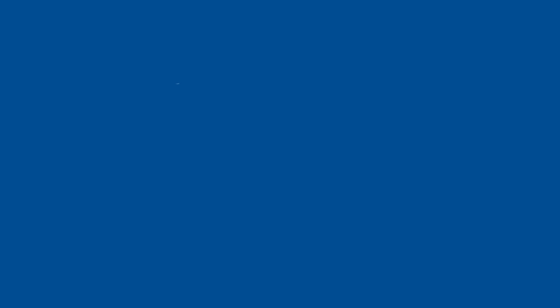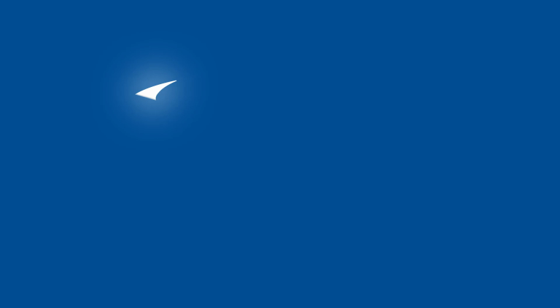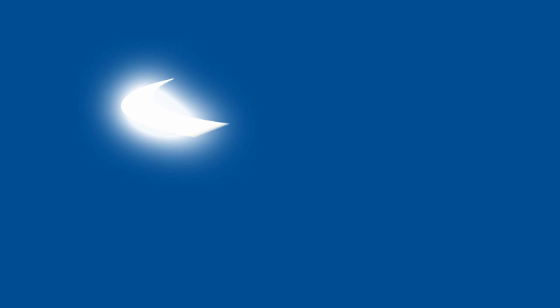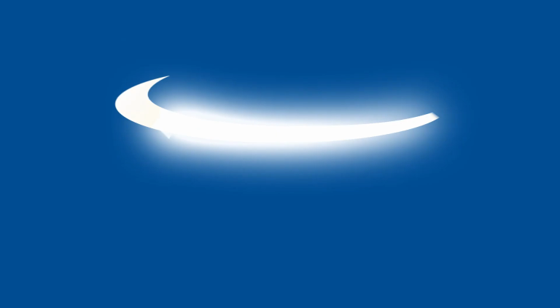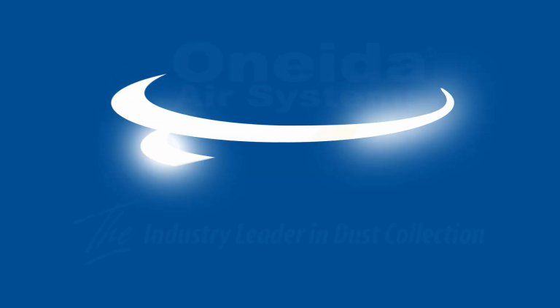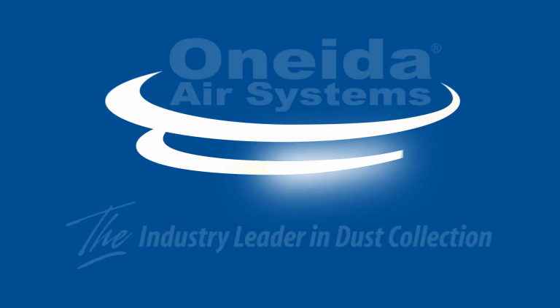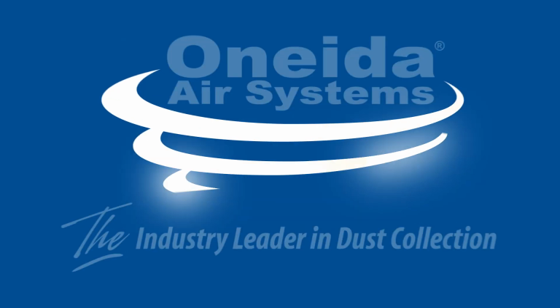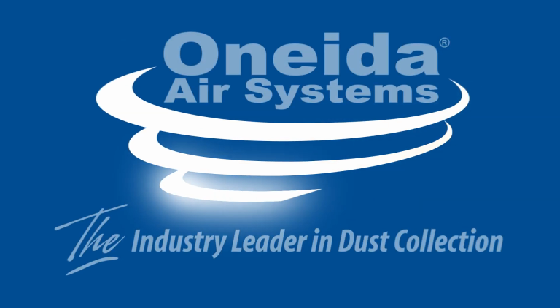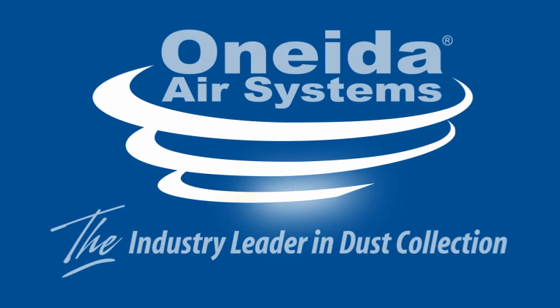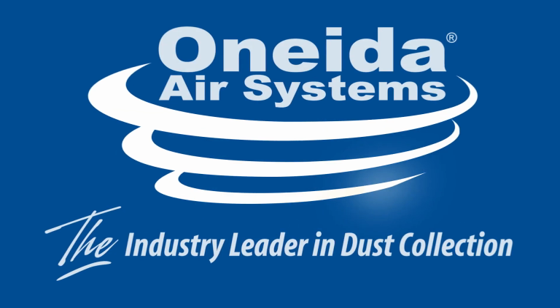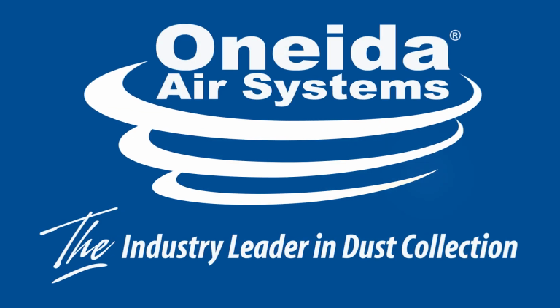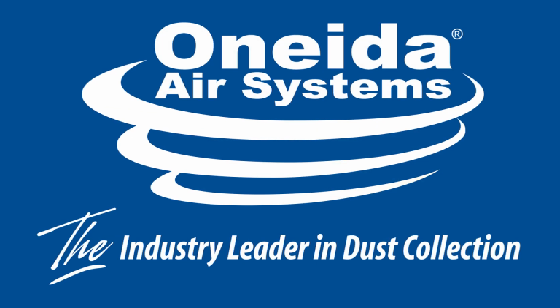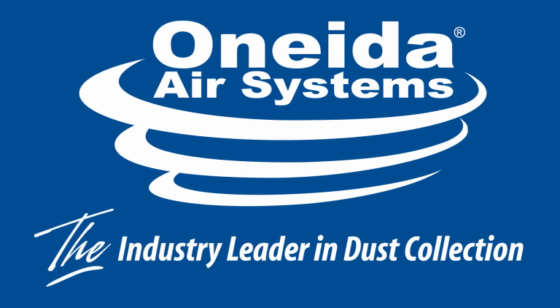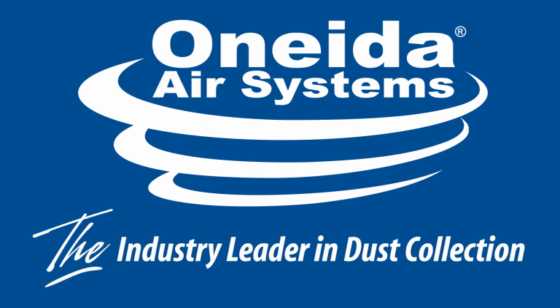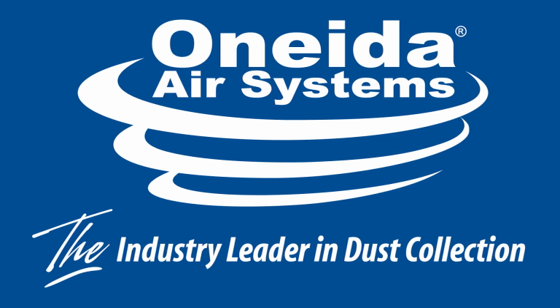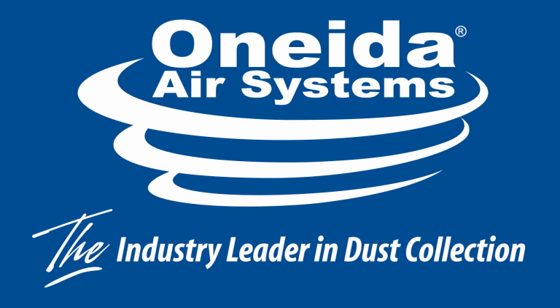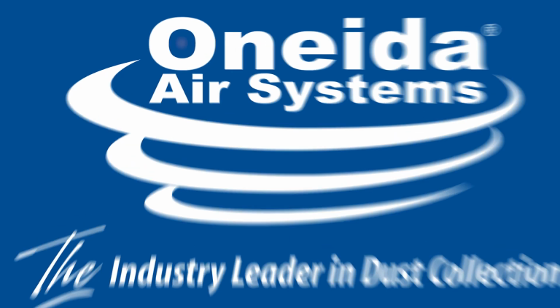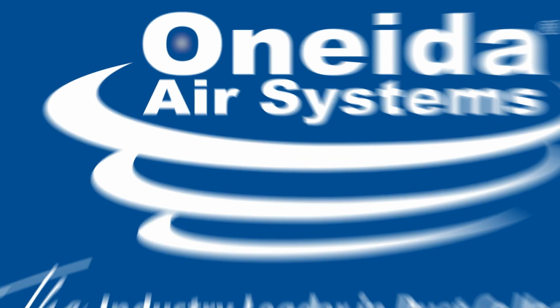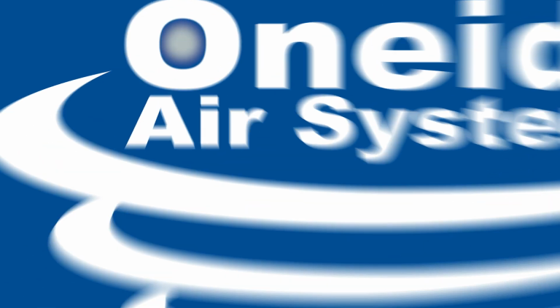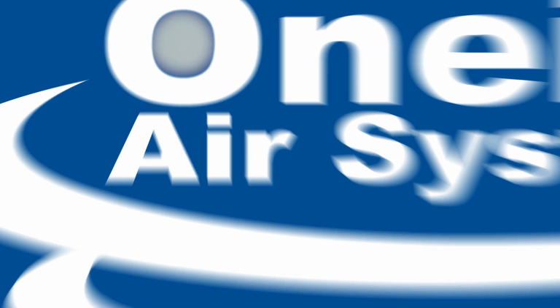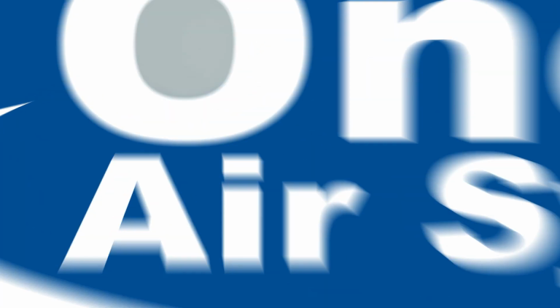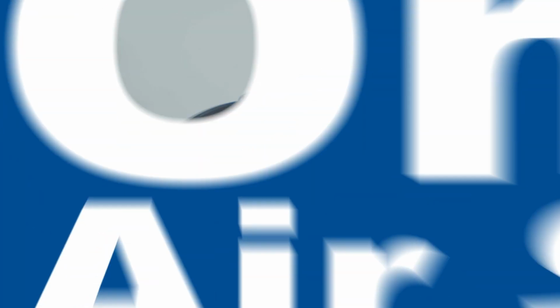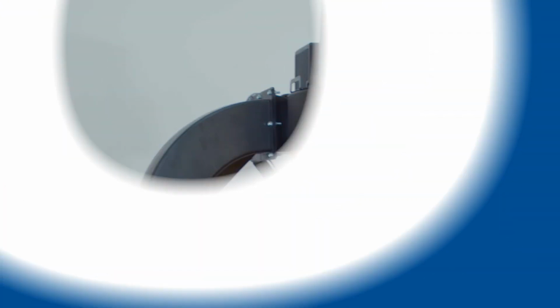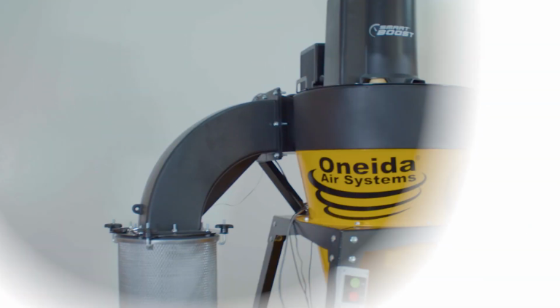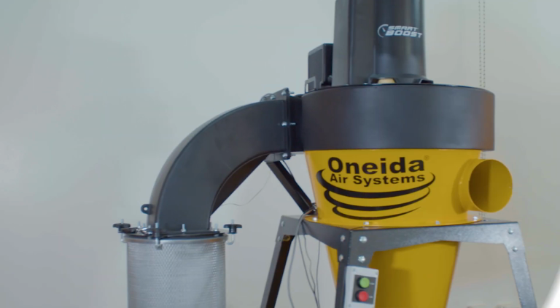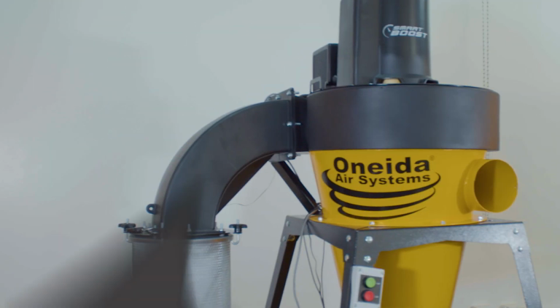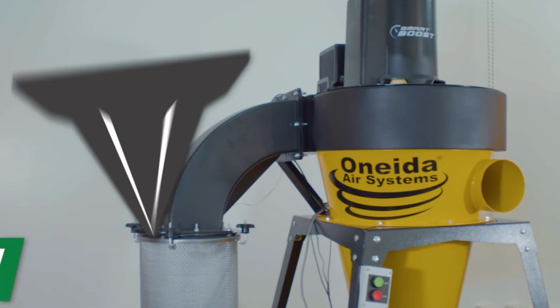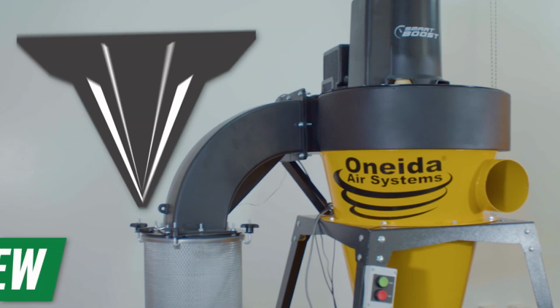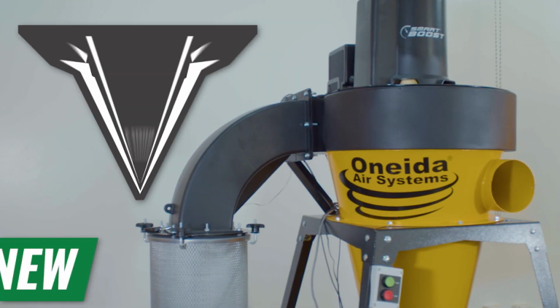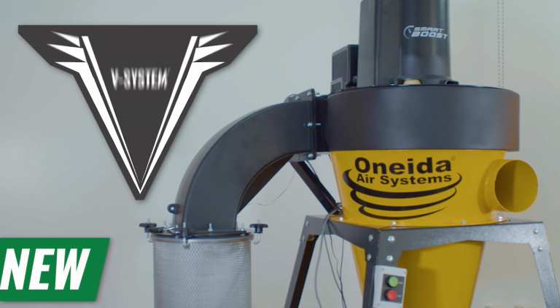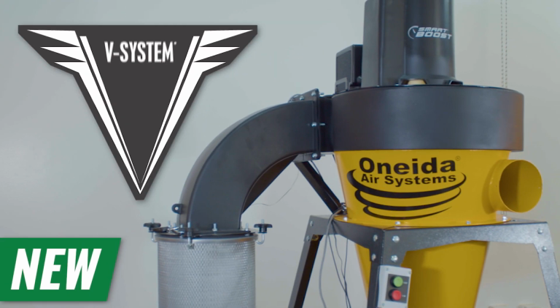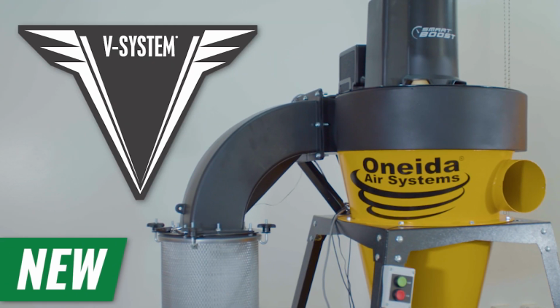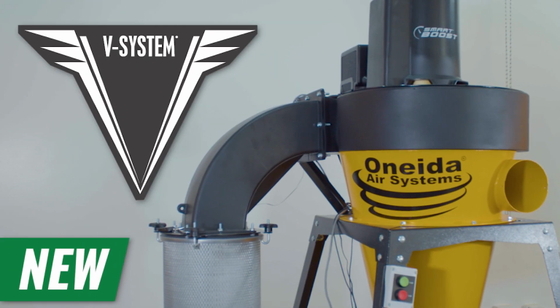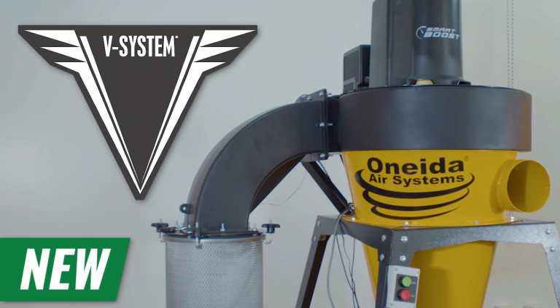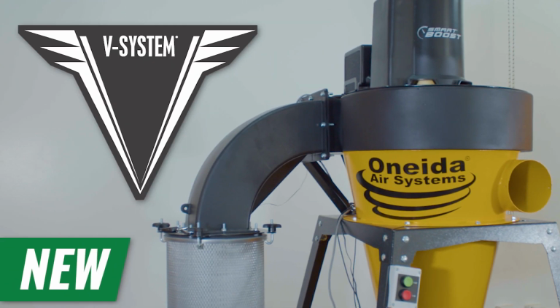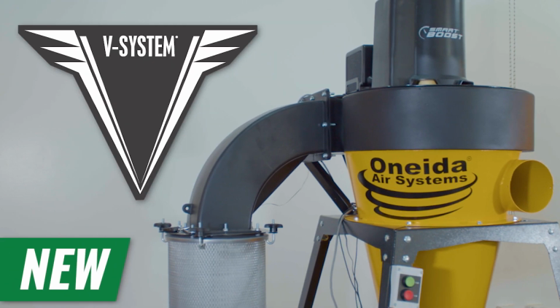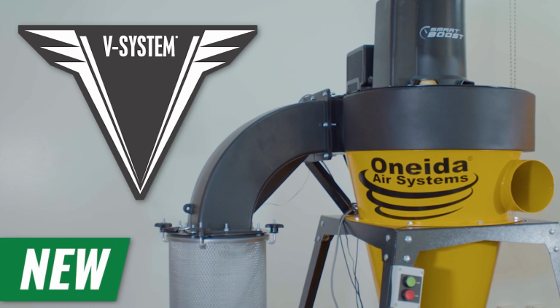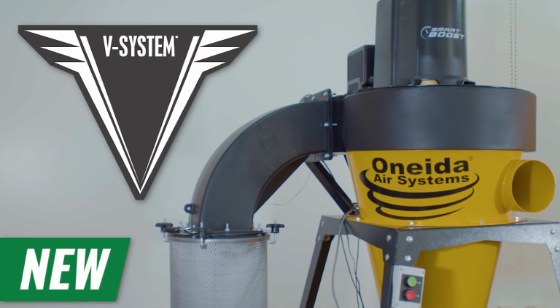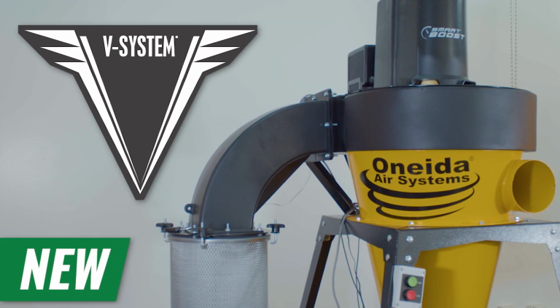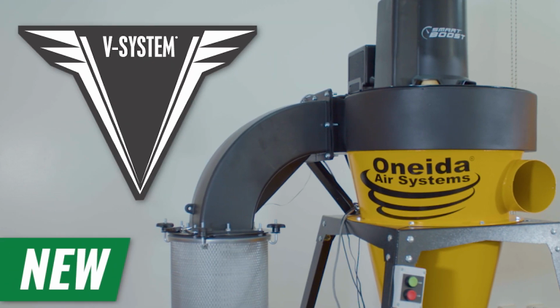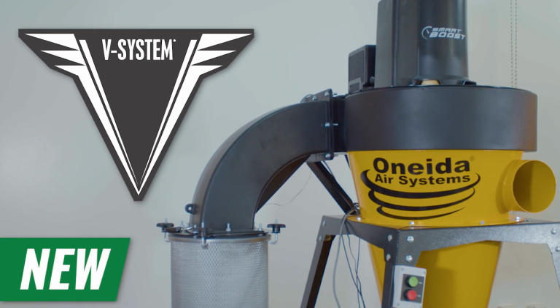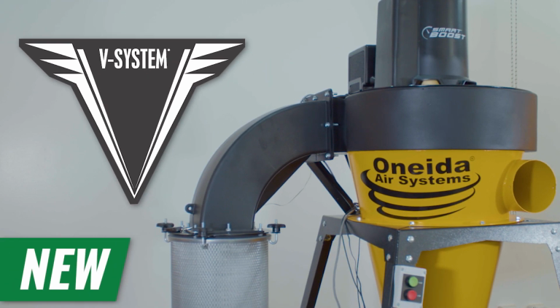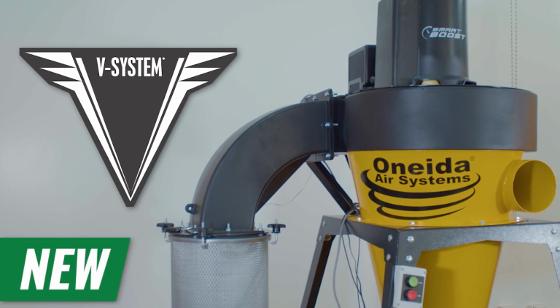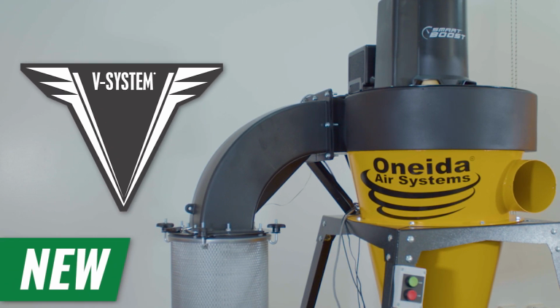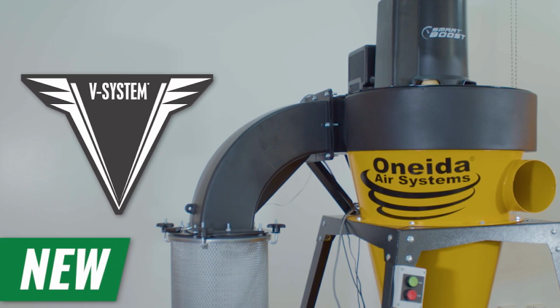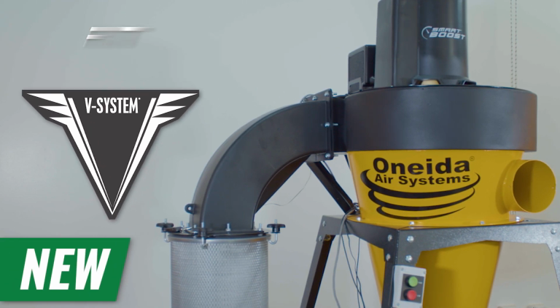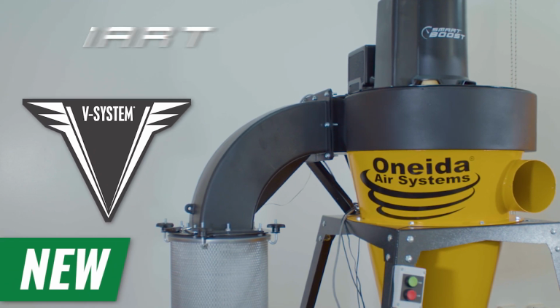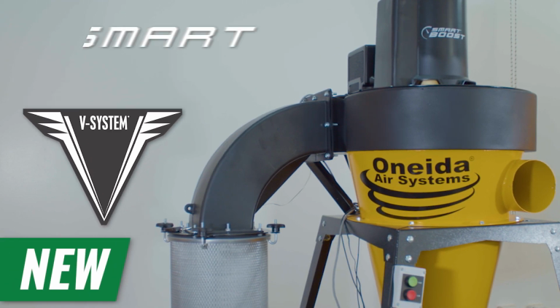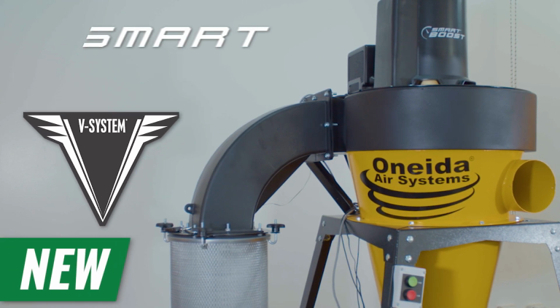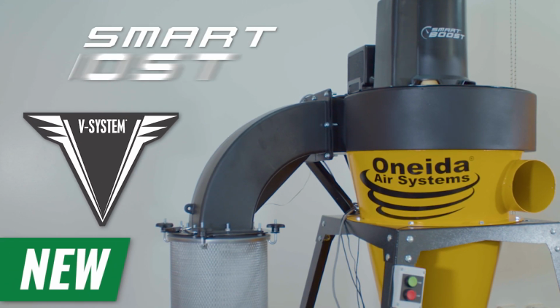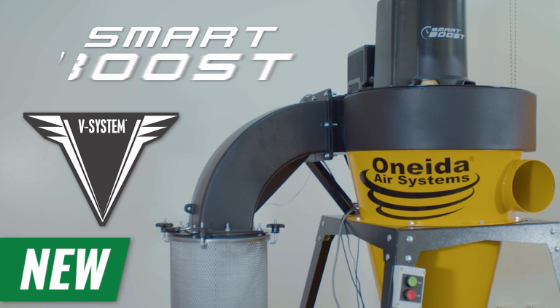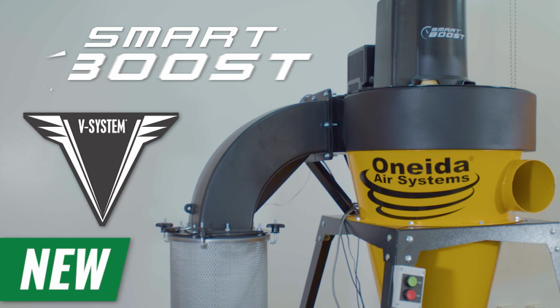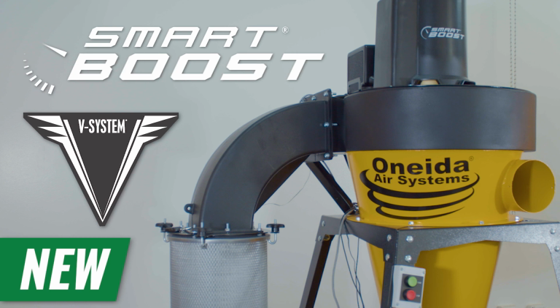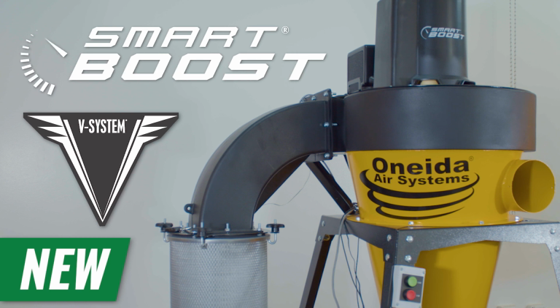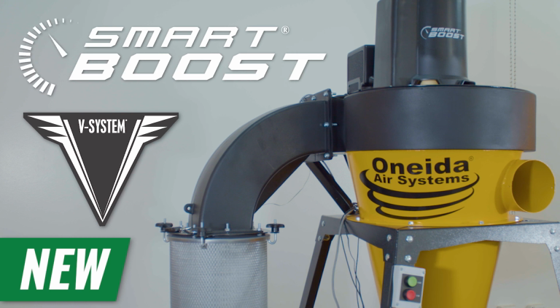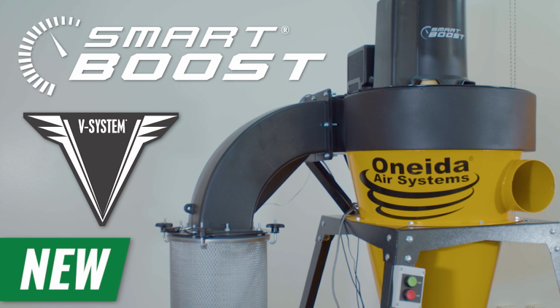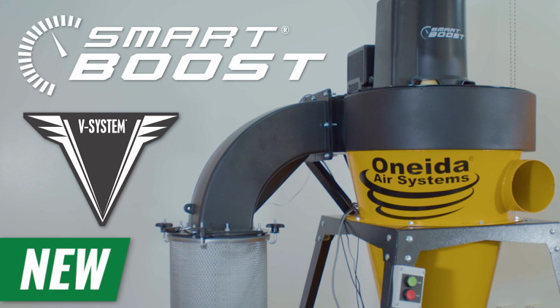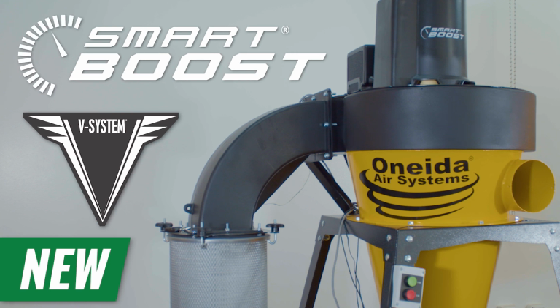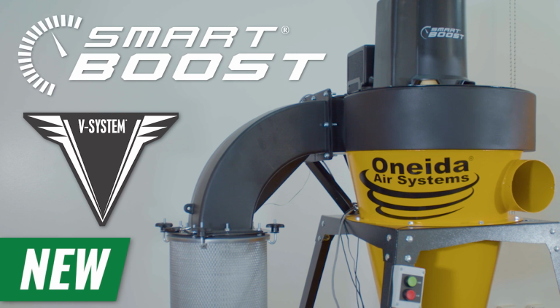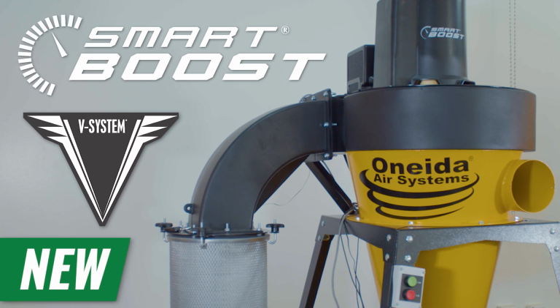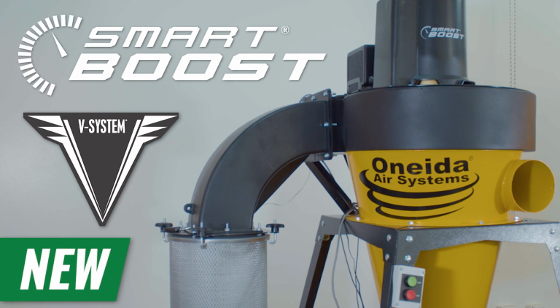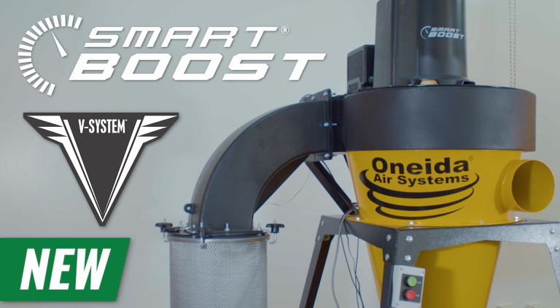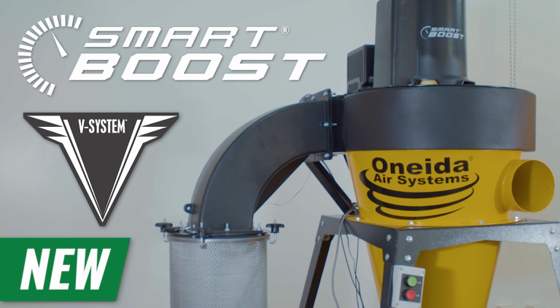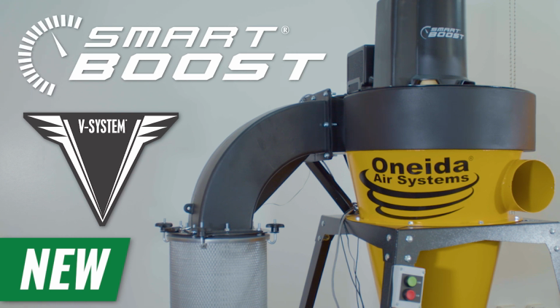Oneida Air Systems introduces the all-new USA-made V-System Dust Collector, now with integrated Smart Boost technology.